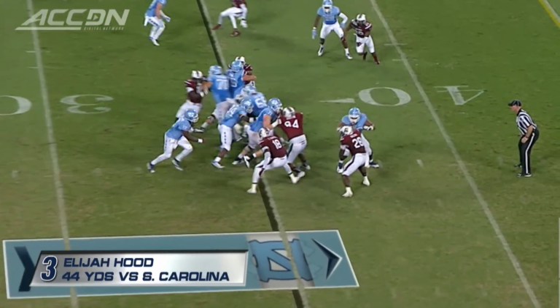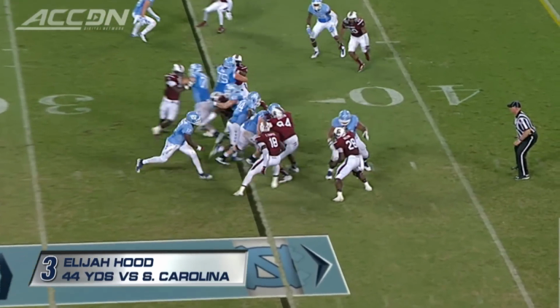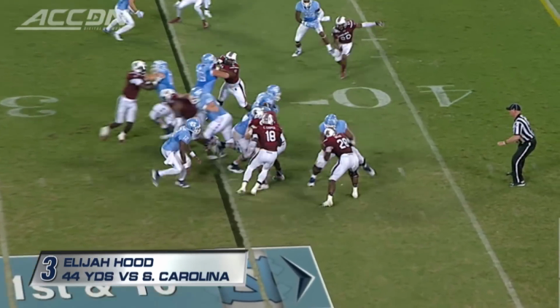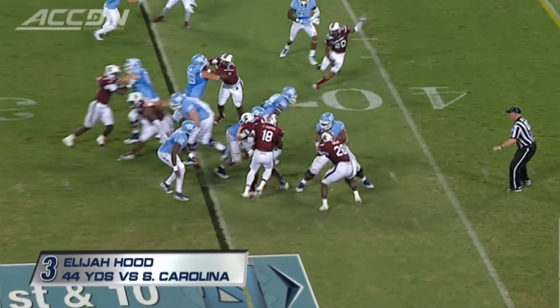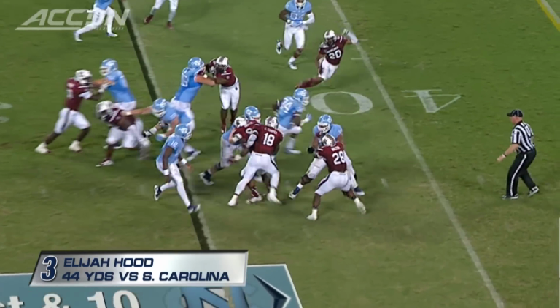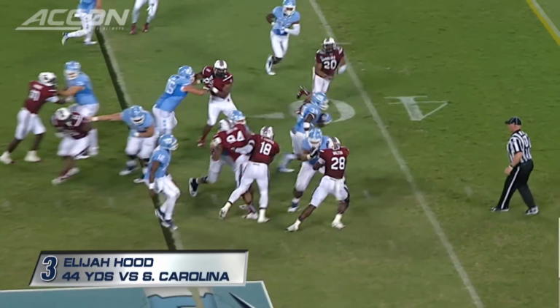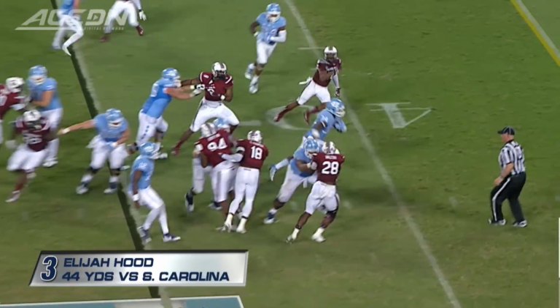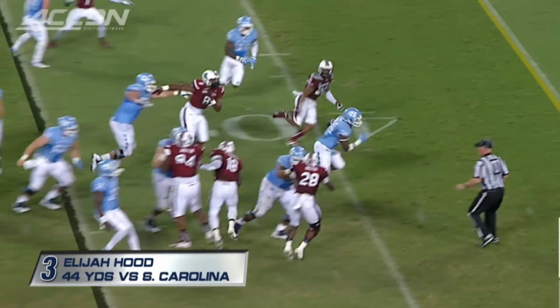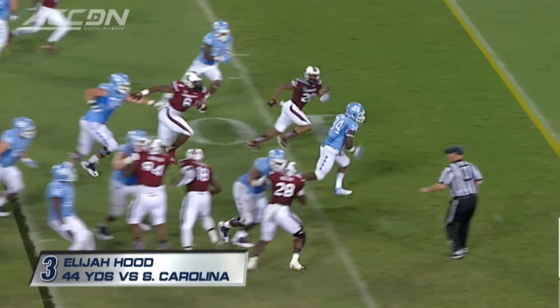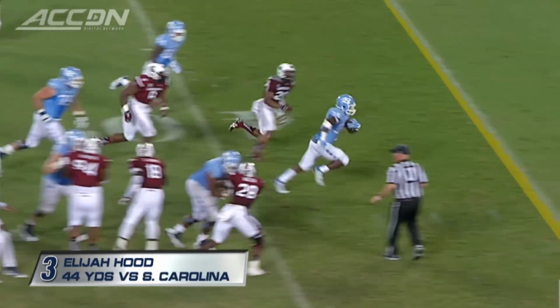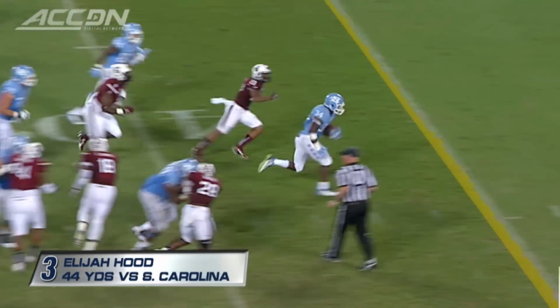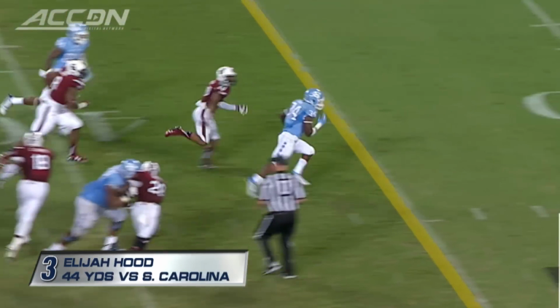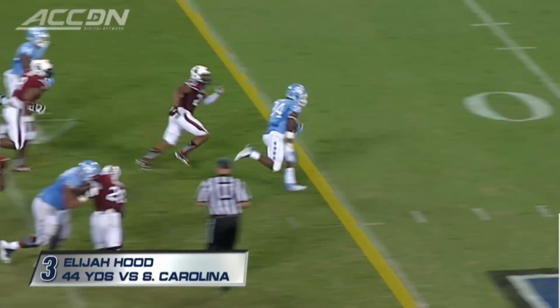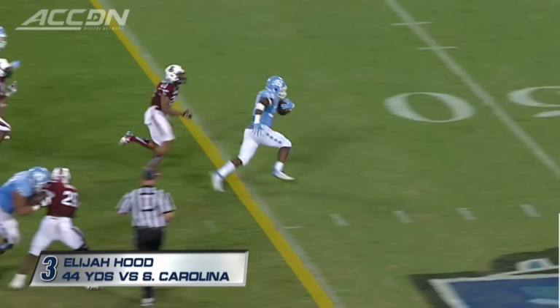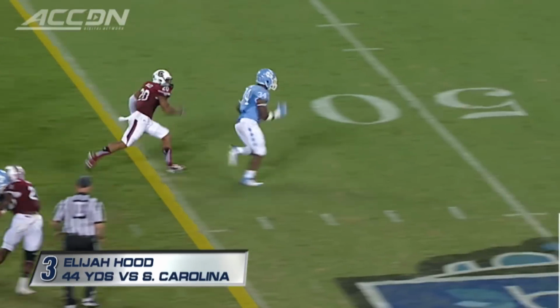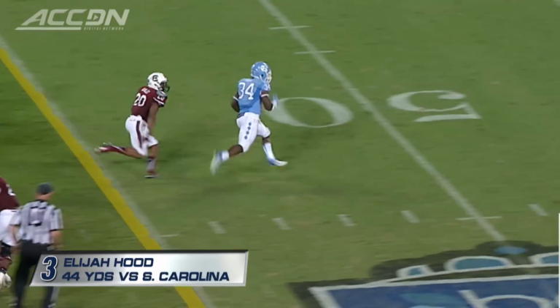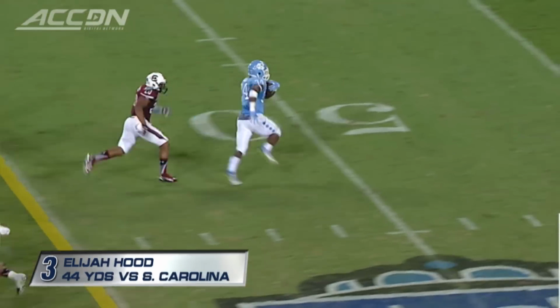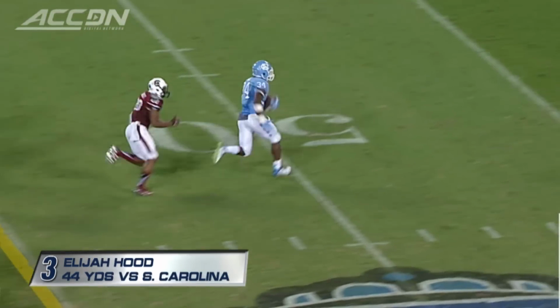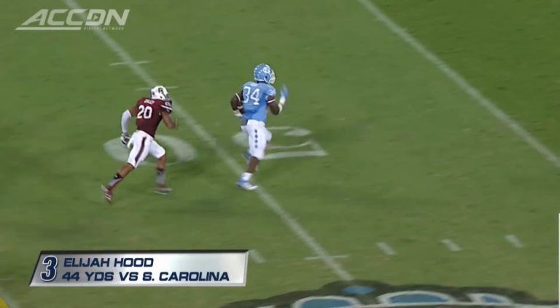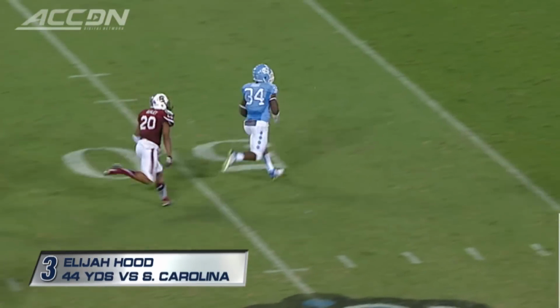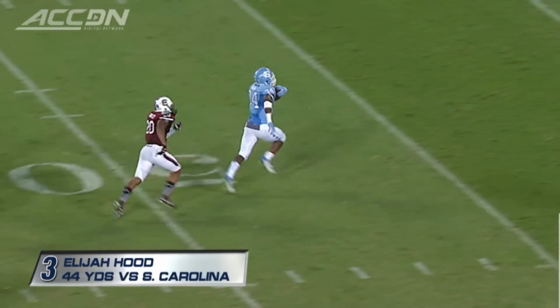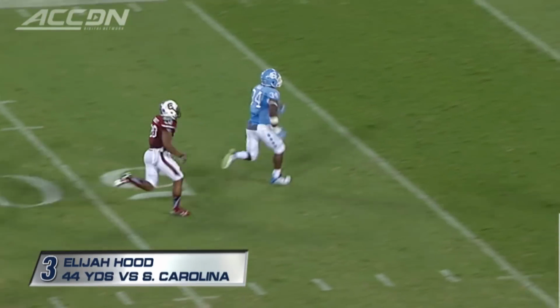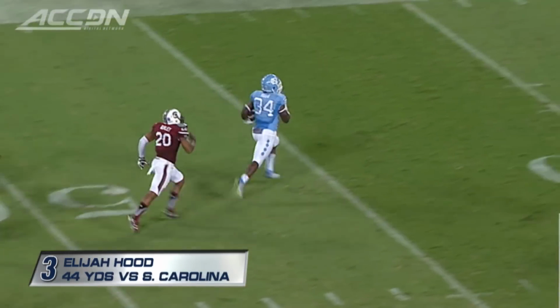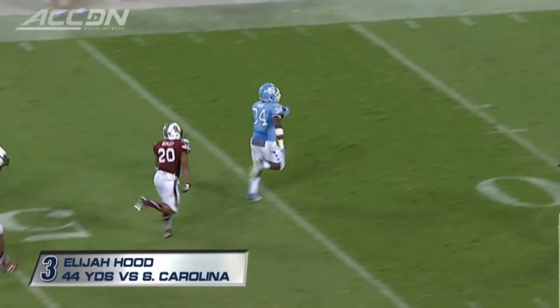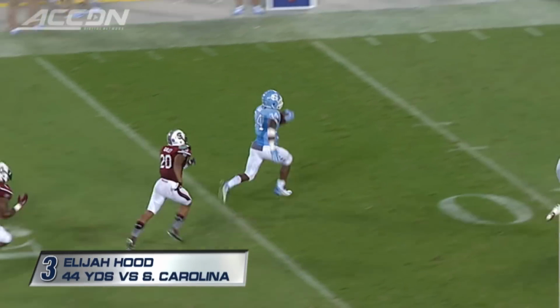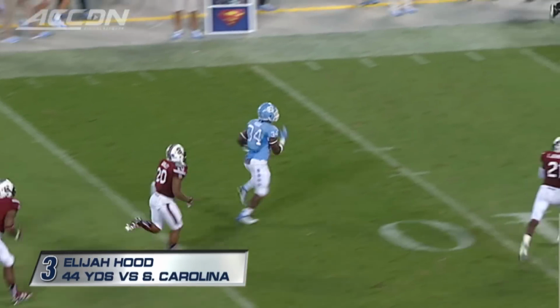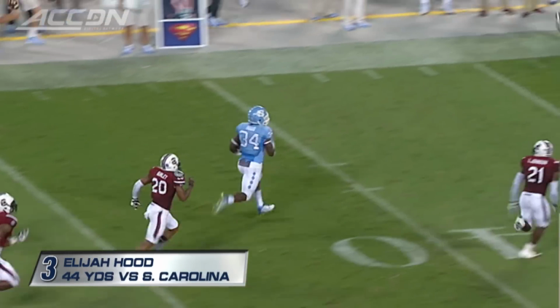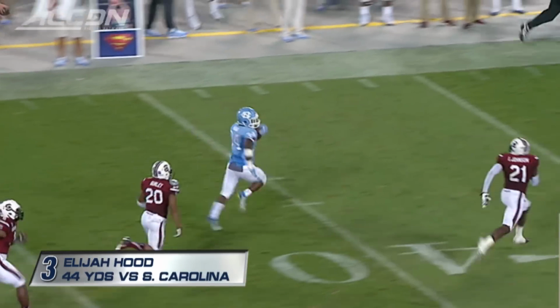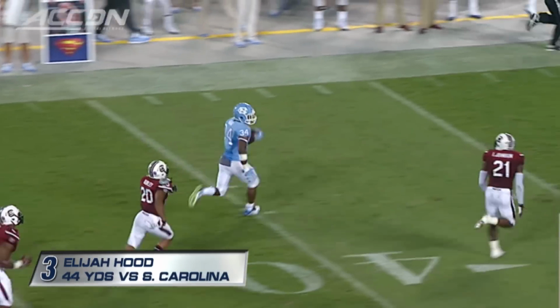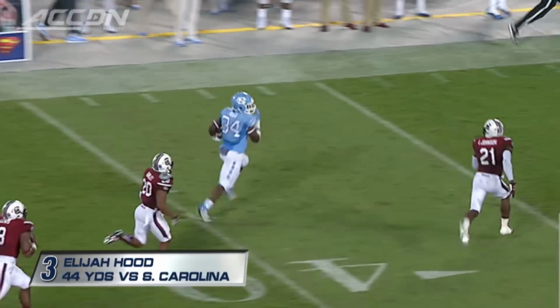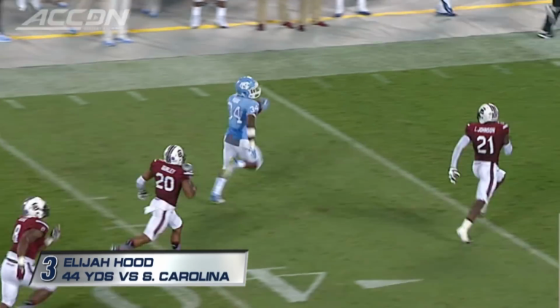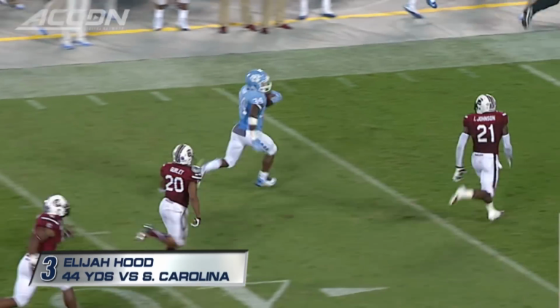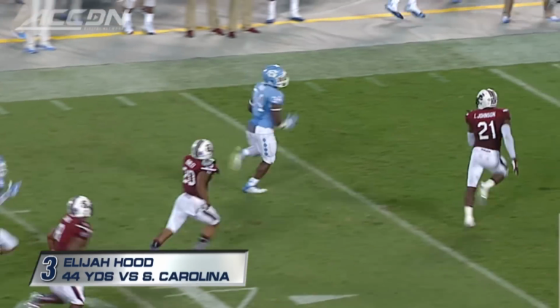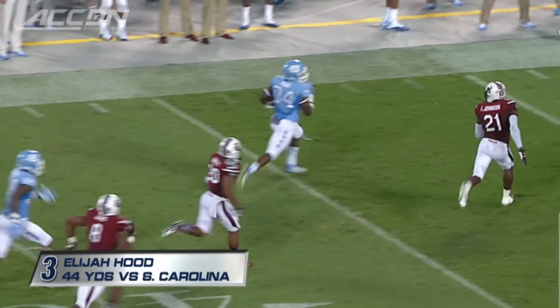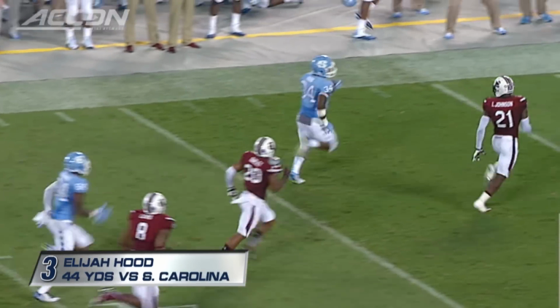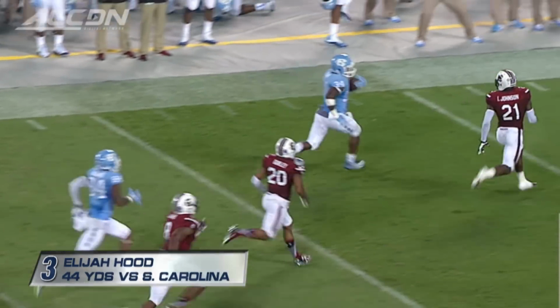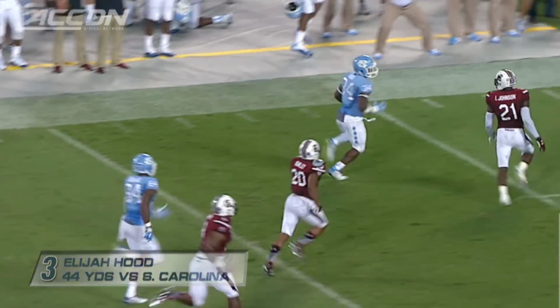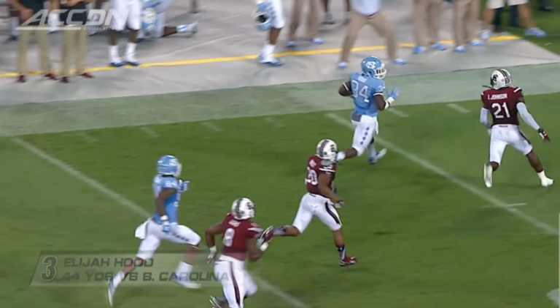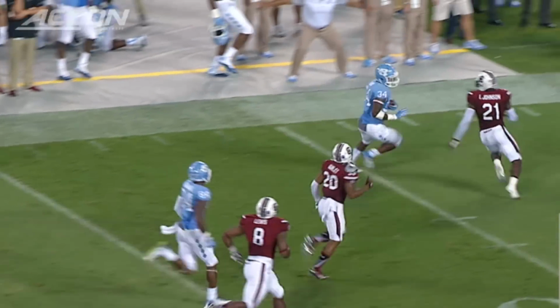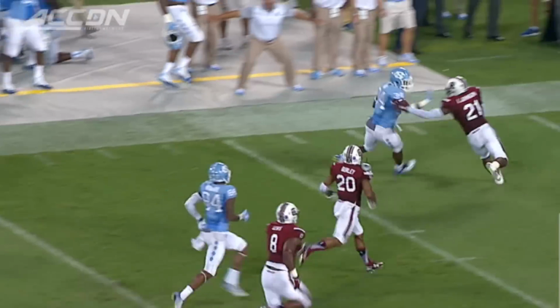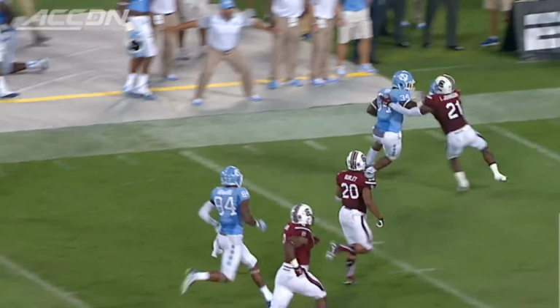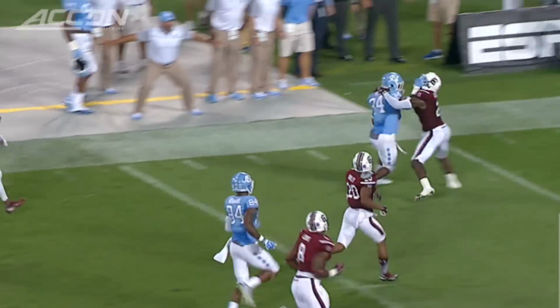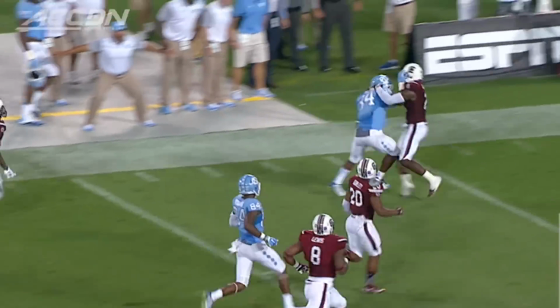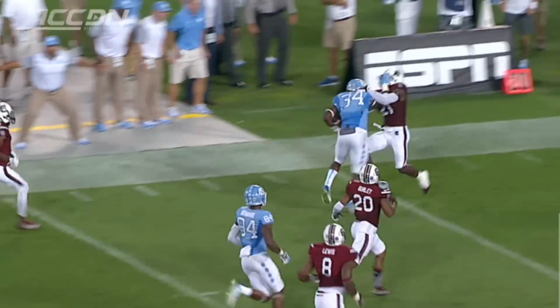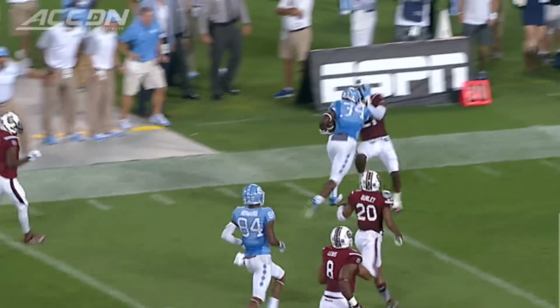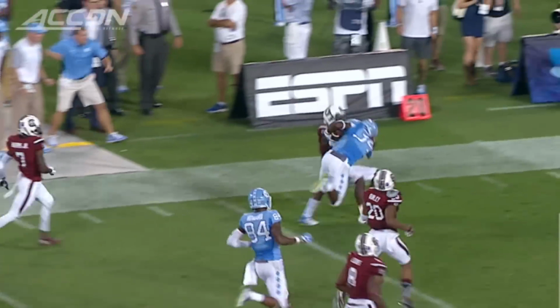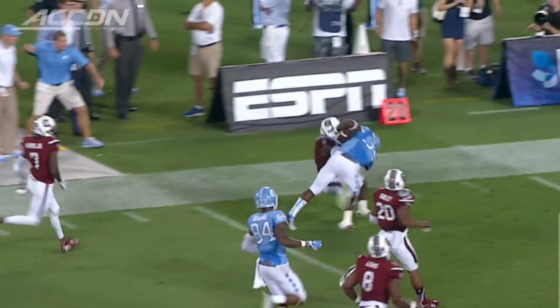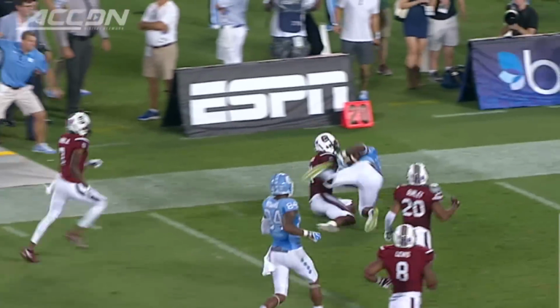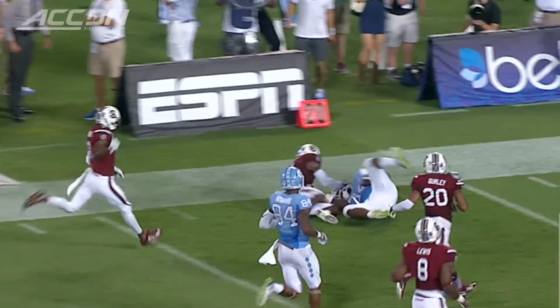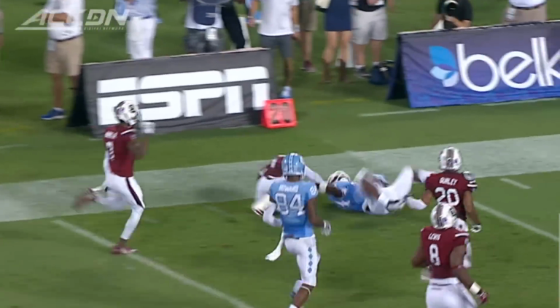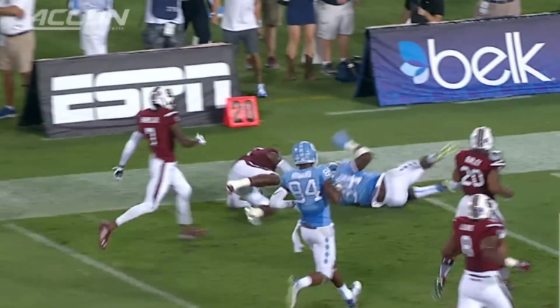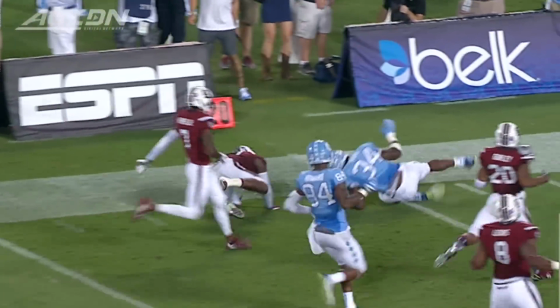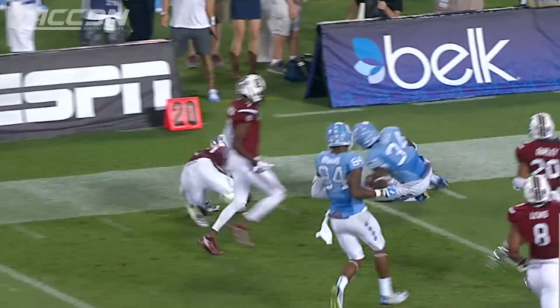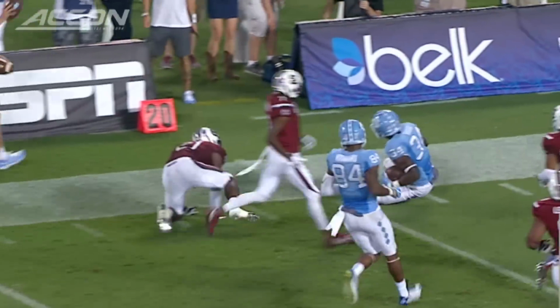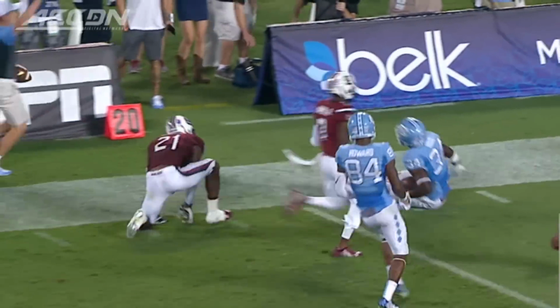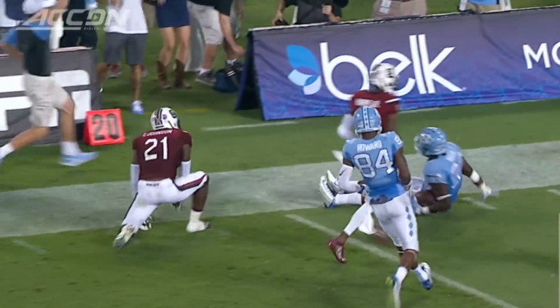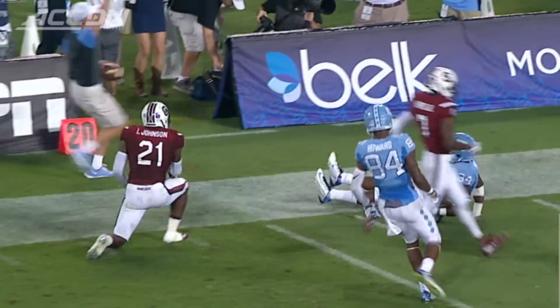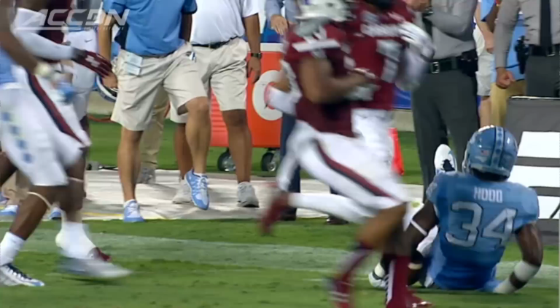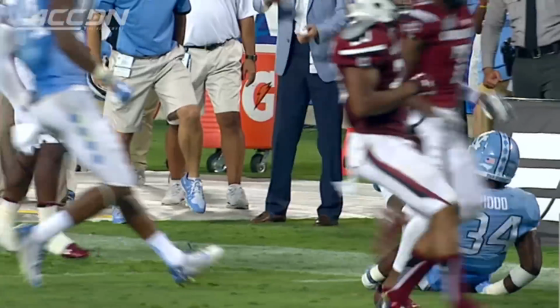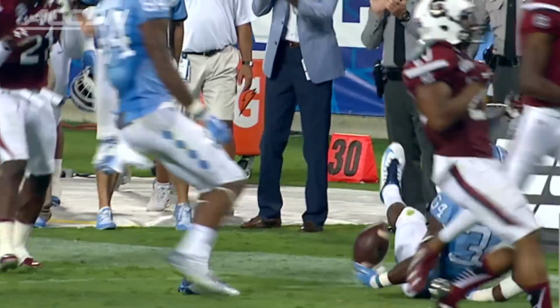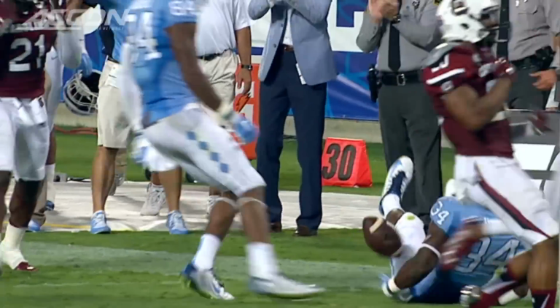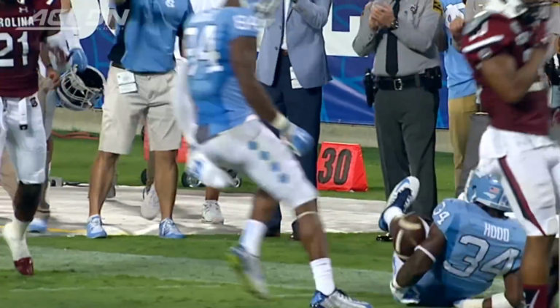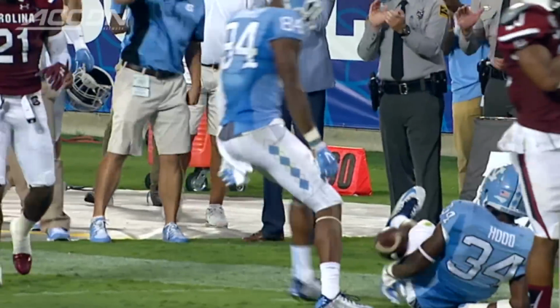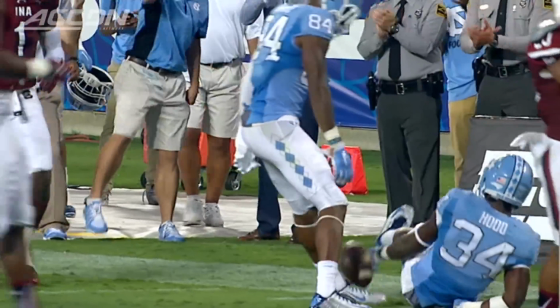Elijah Hood, and Elijah Hood gave a little something extra. Isaiah Johnson made him a Hood ornament. Big run.